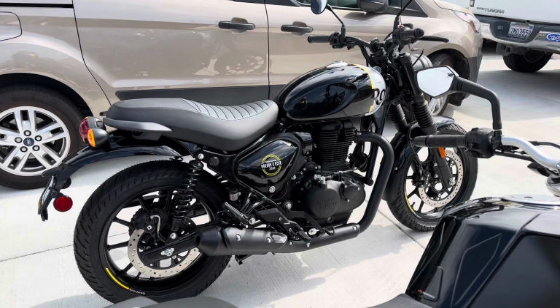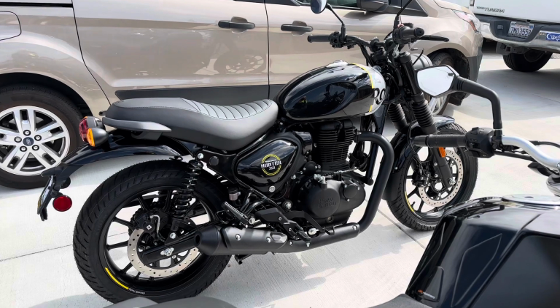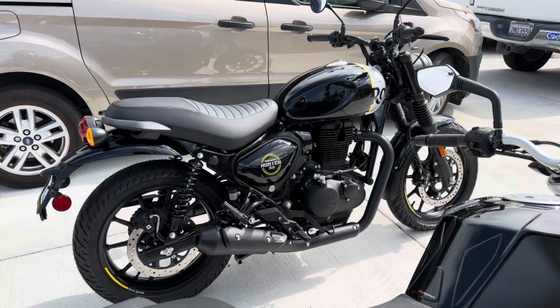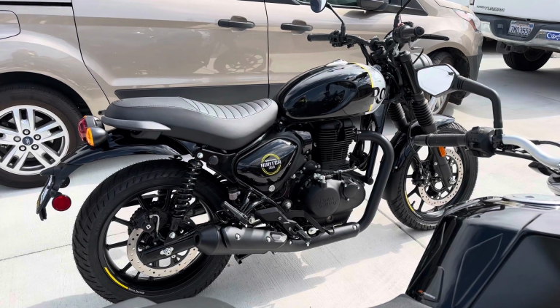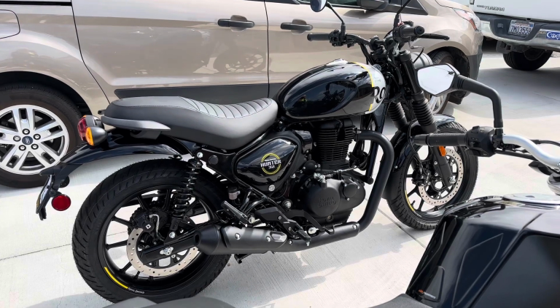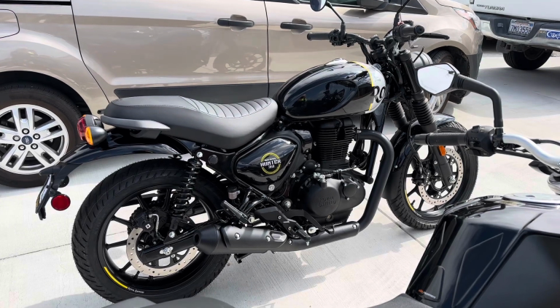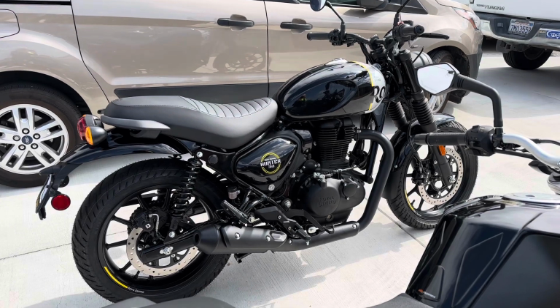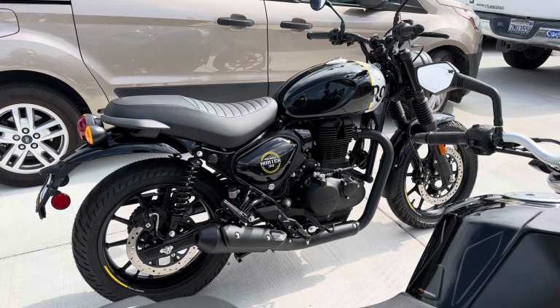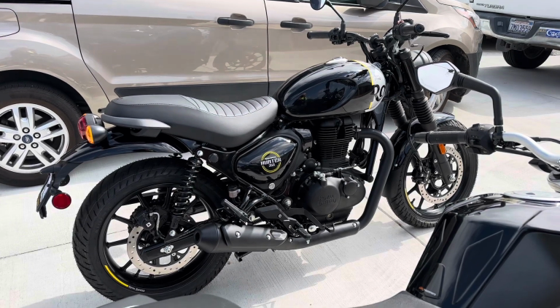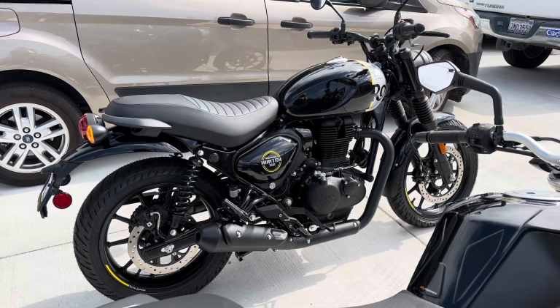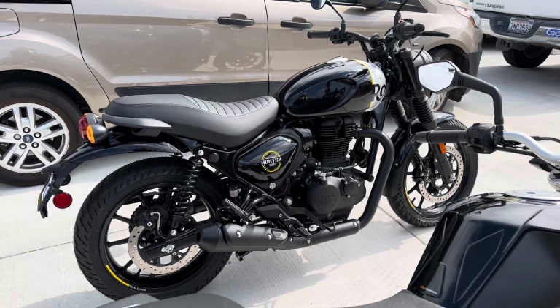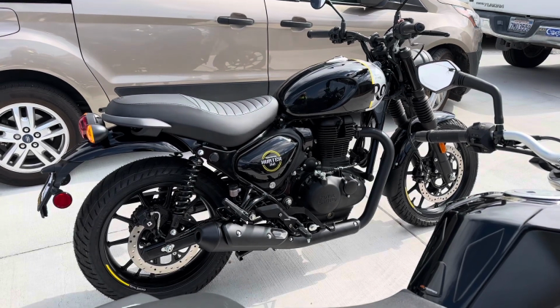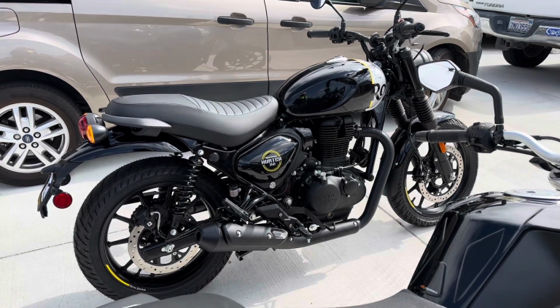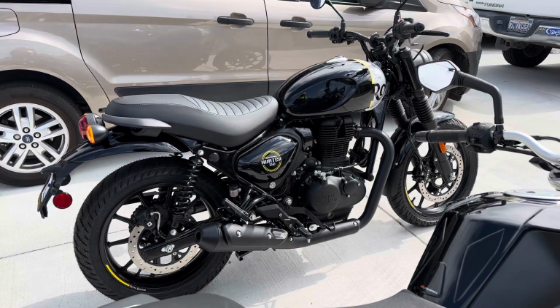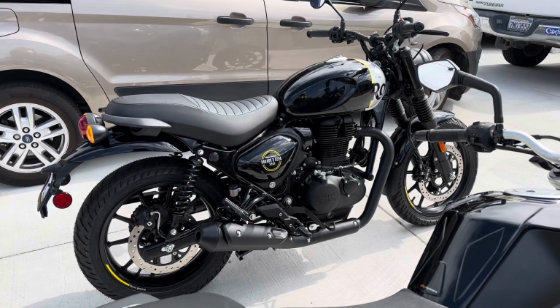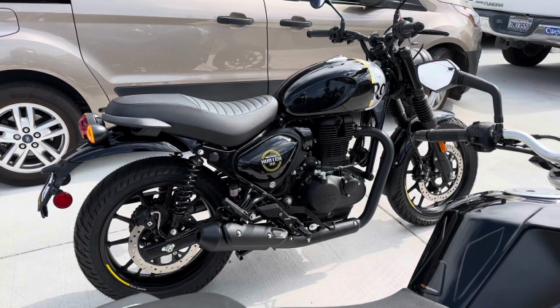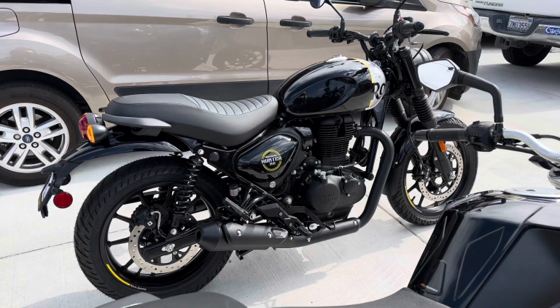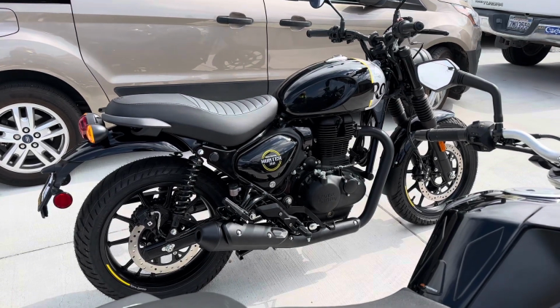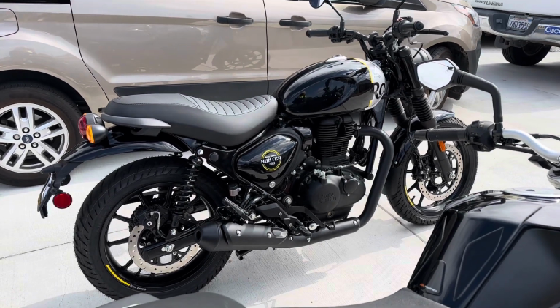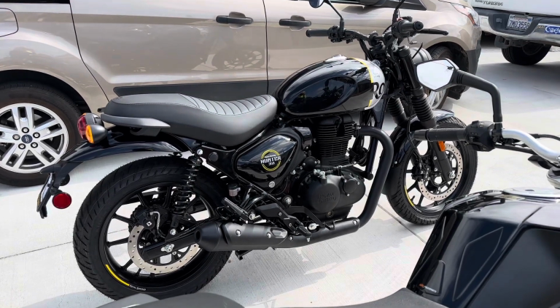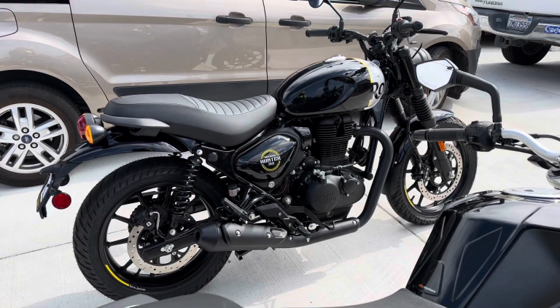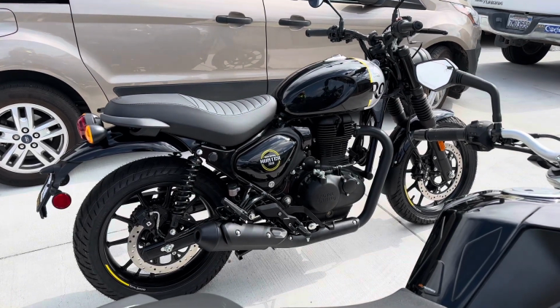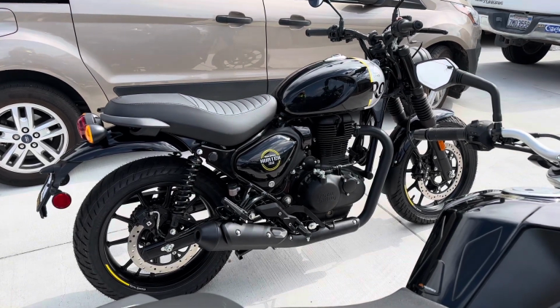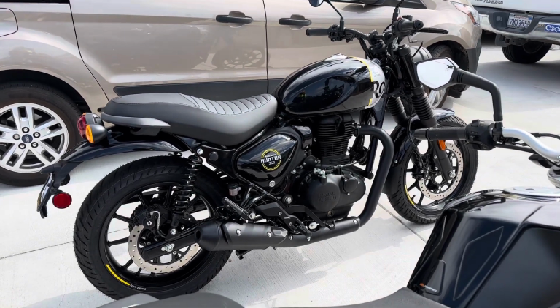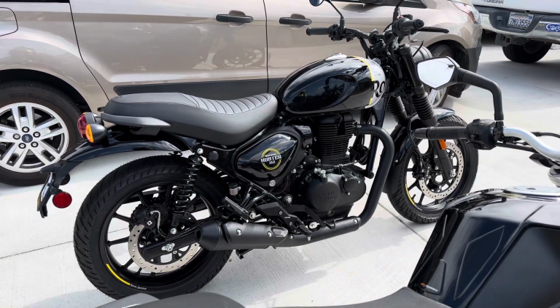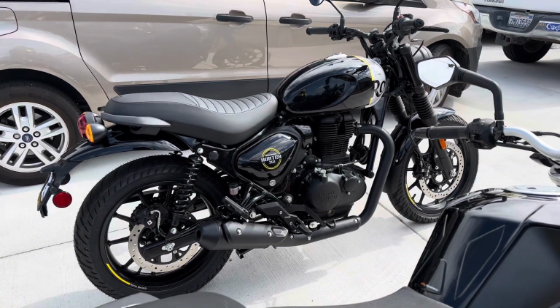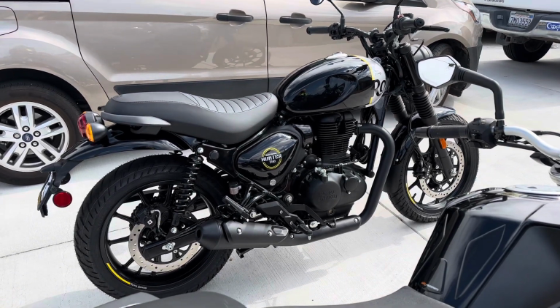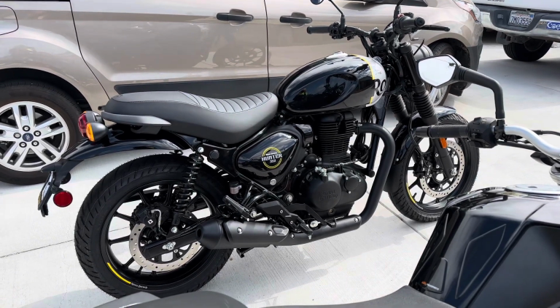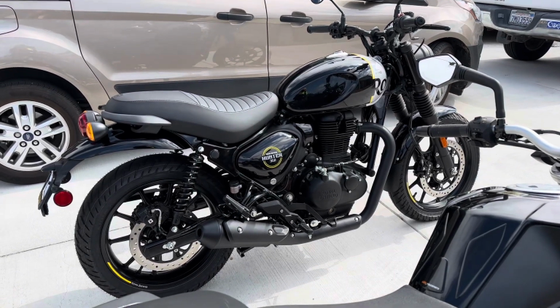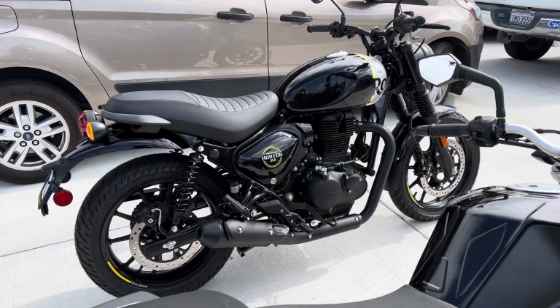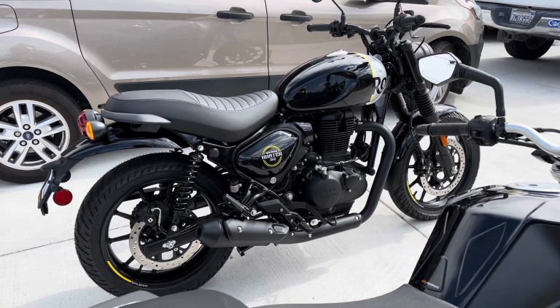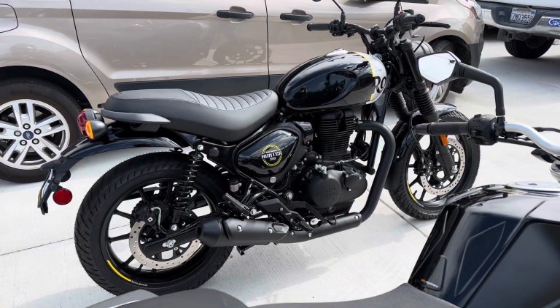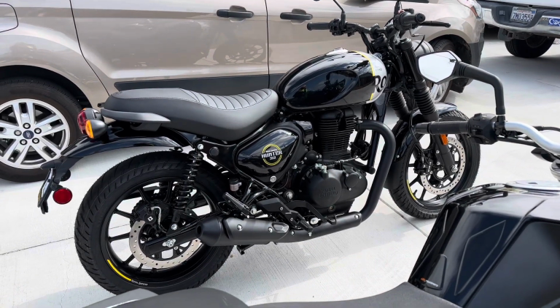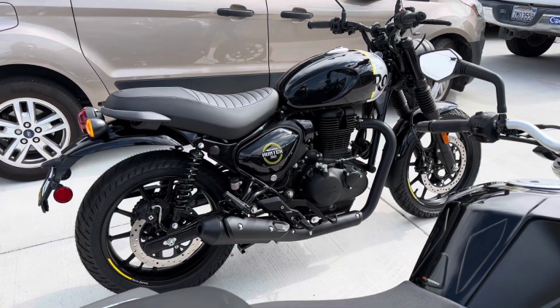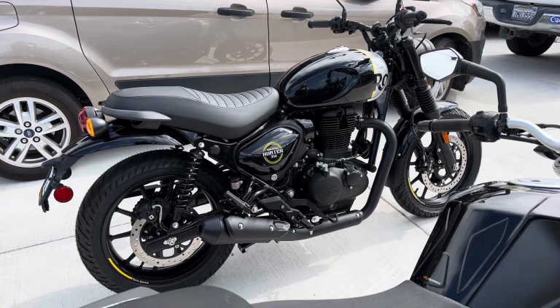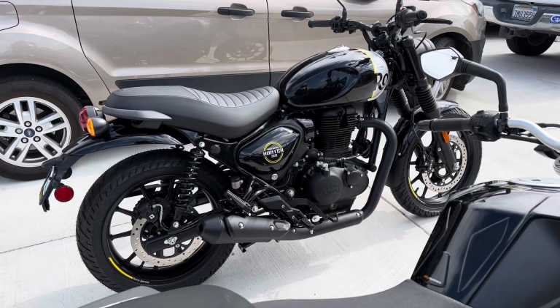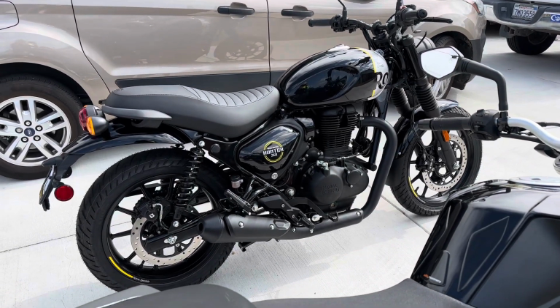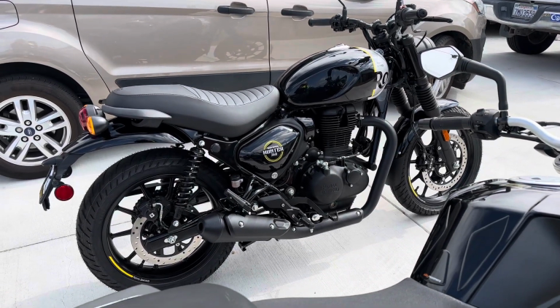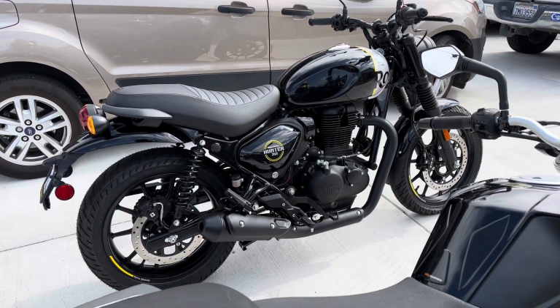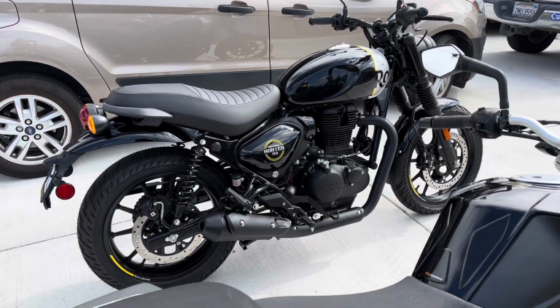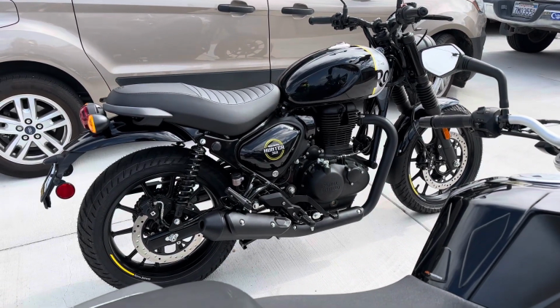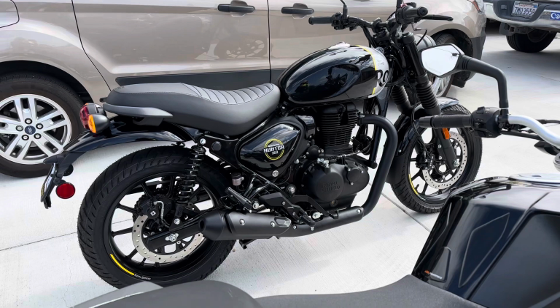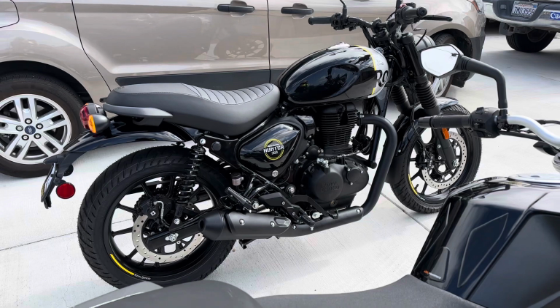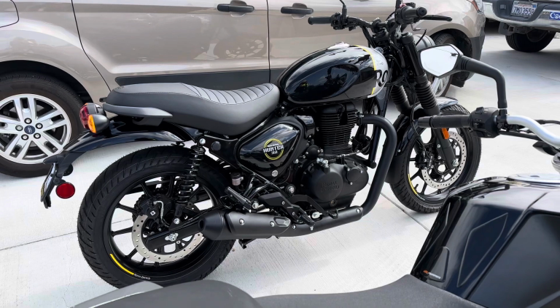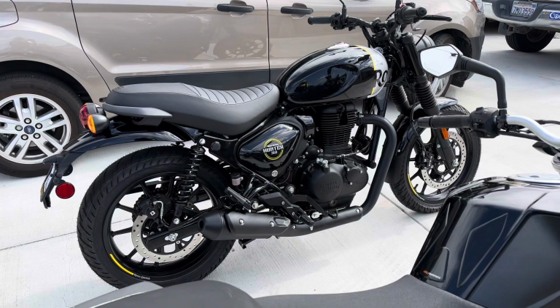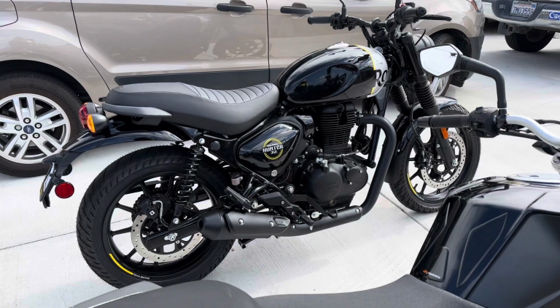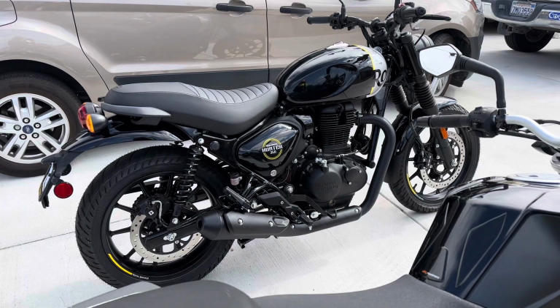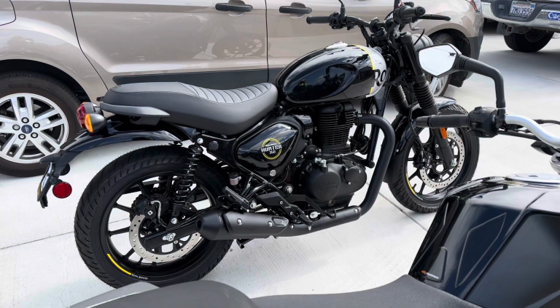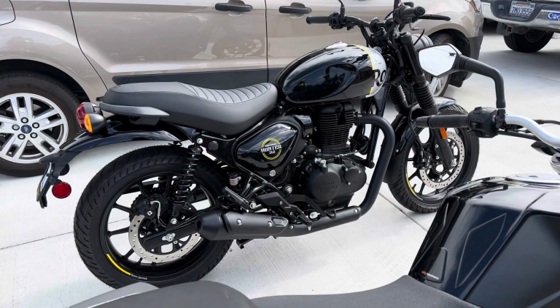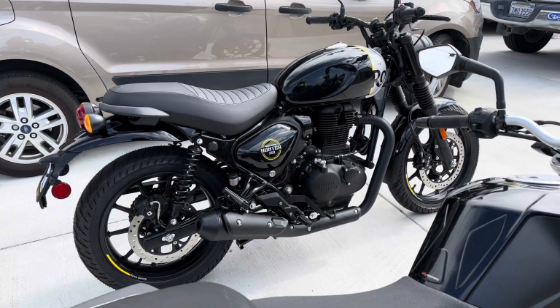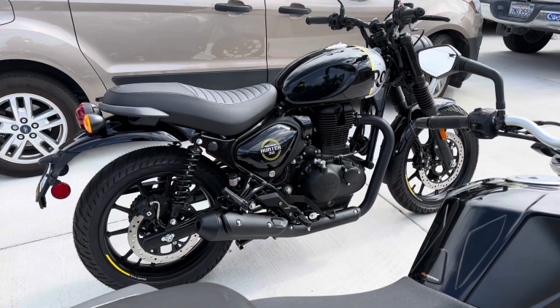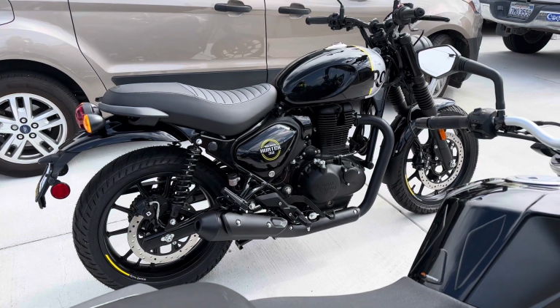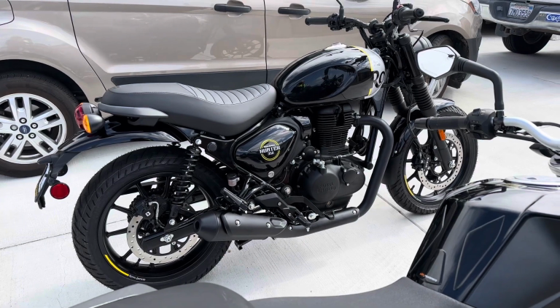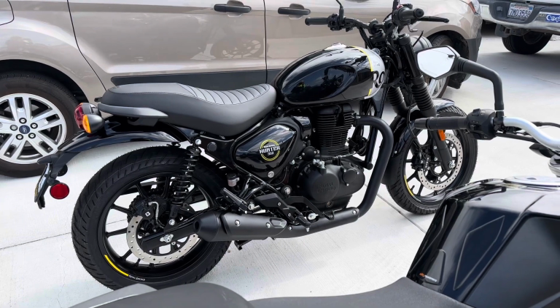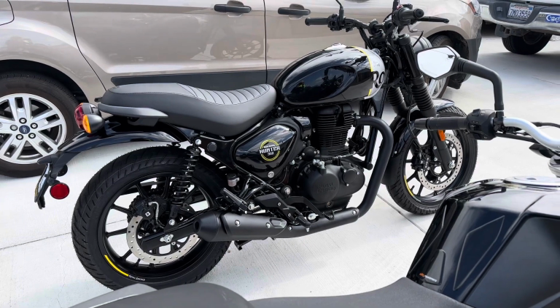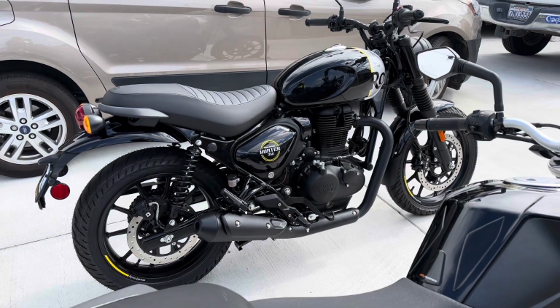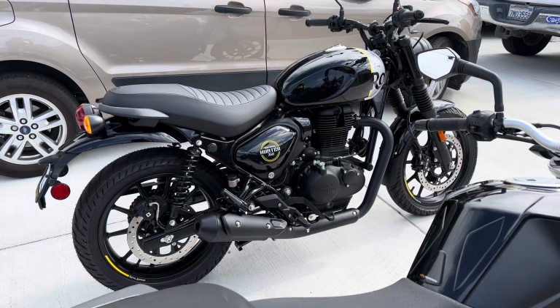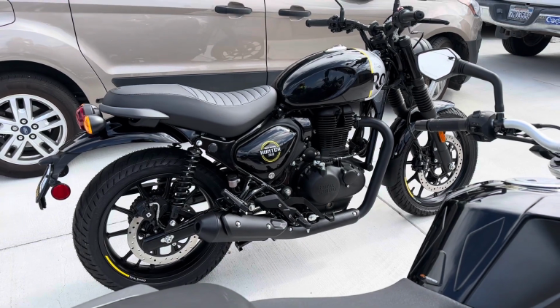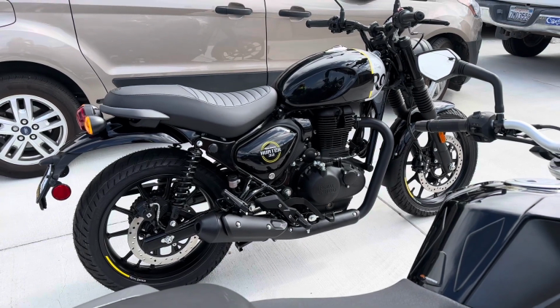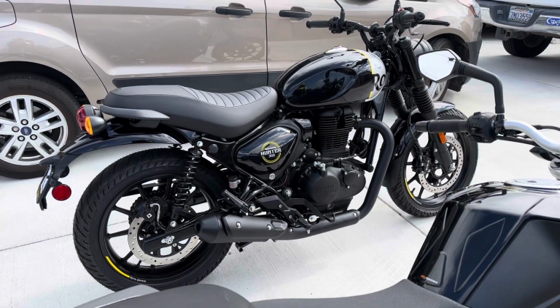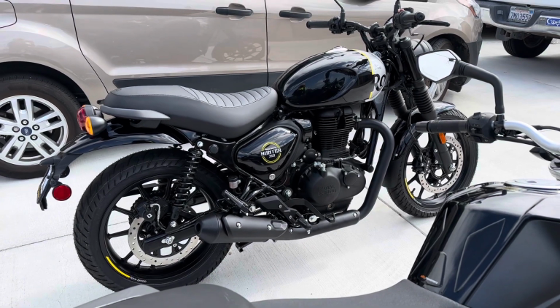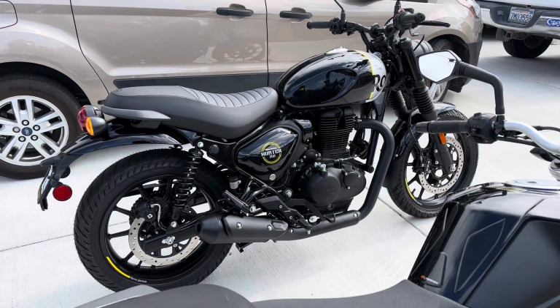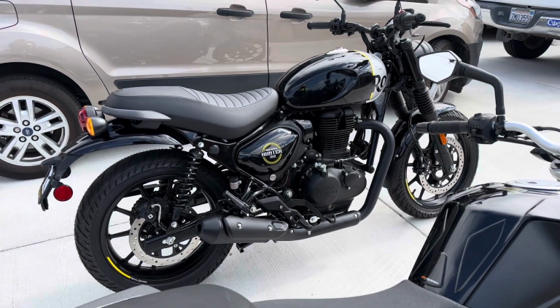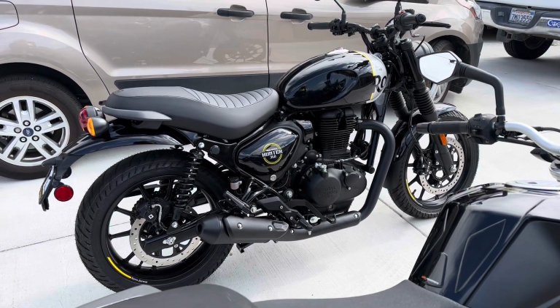The suspension's a bit stiff, but I think that'll loosen up with some time. I'll have to check the preload on the shocks.